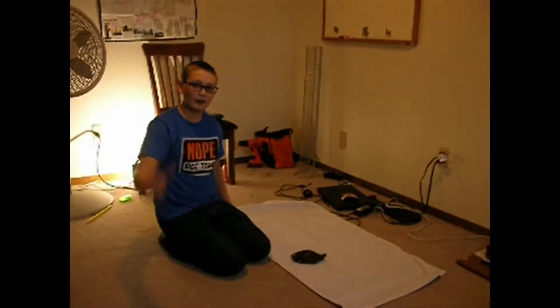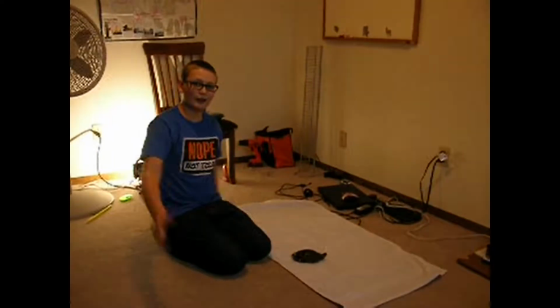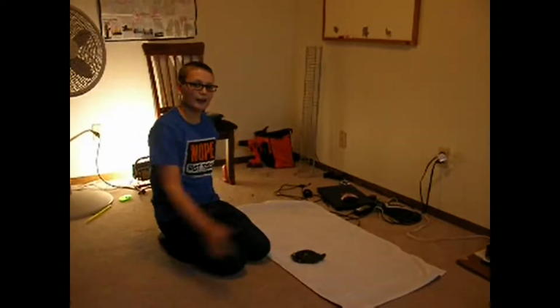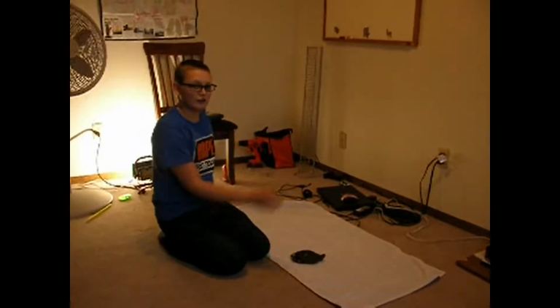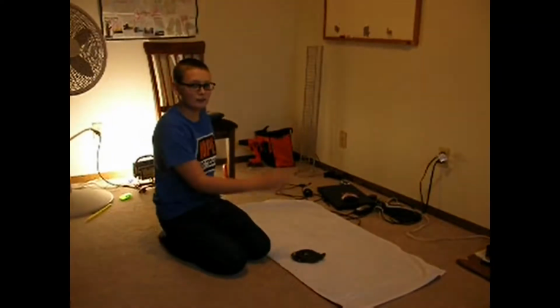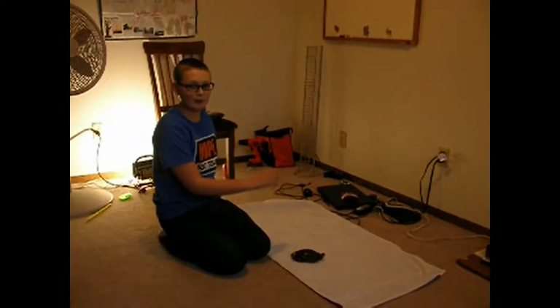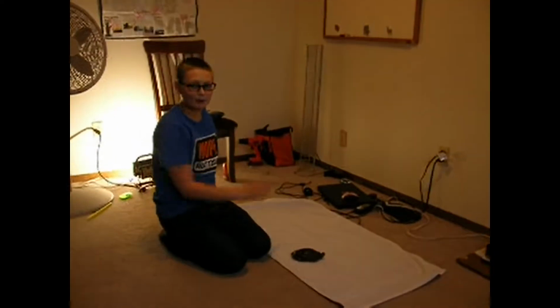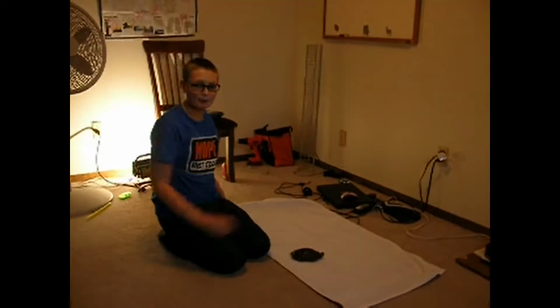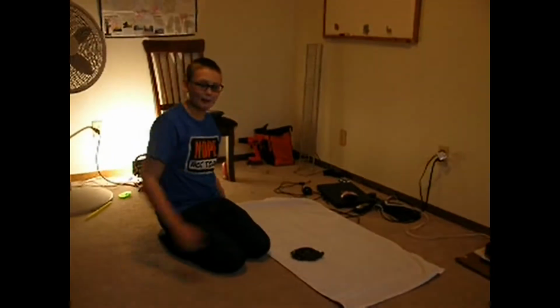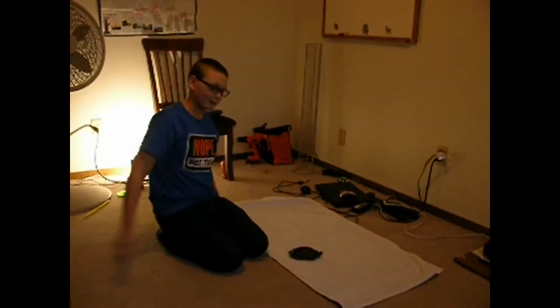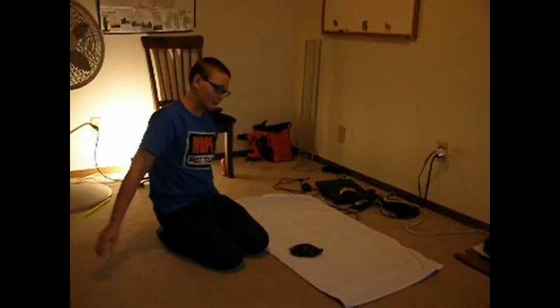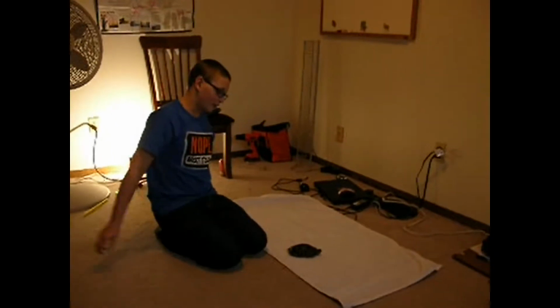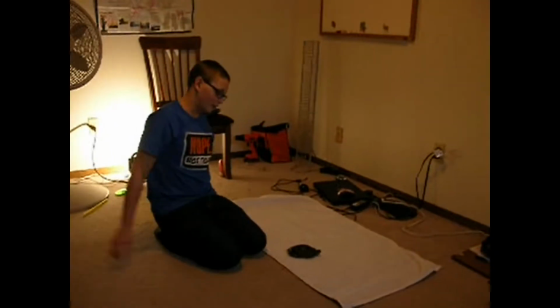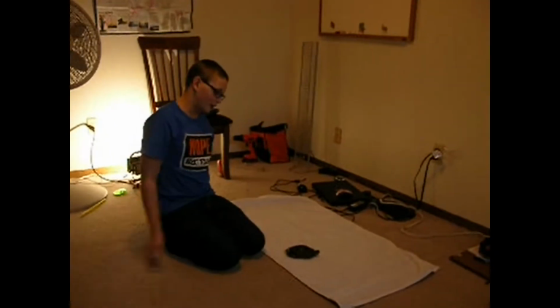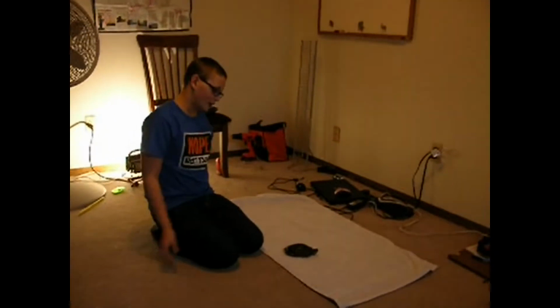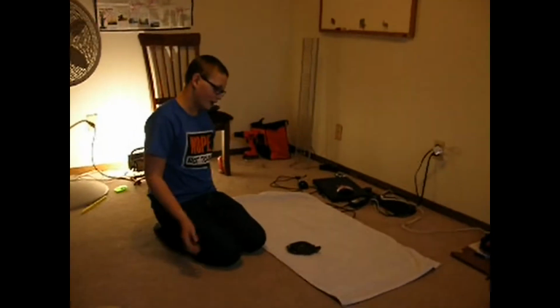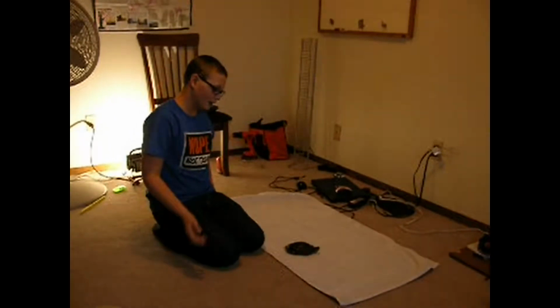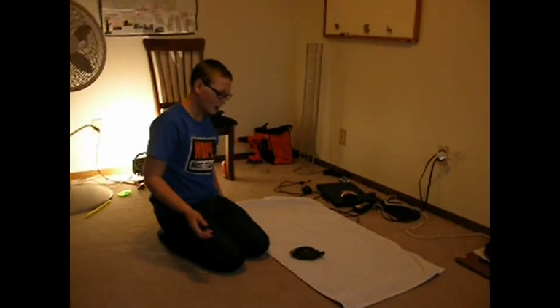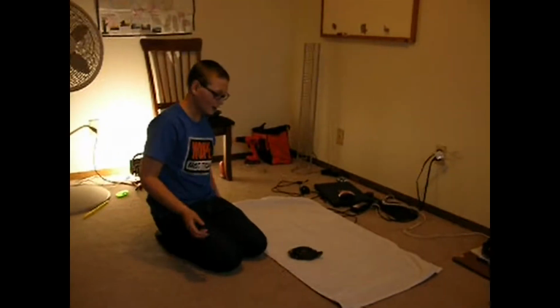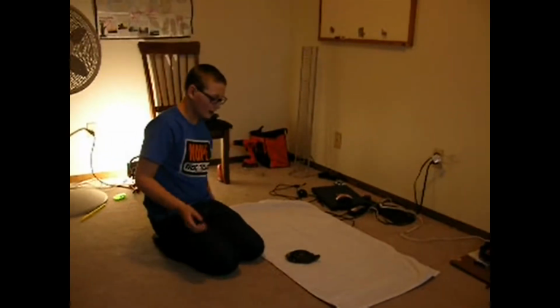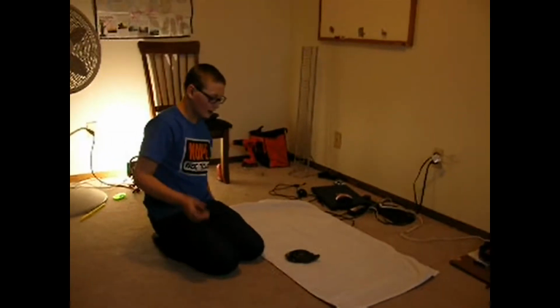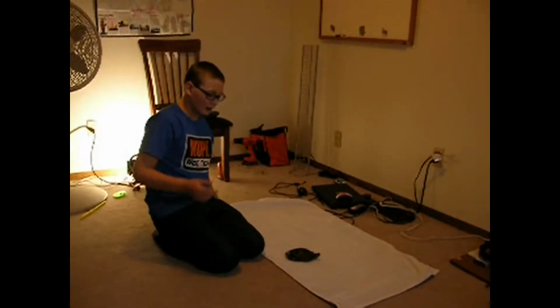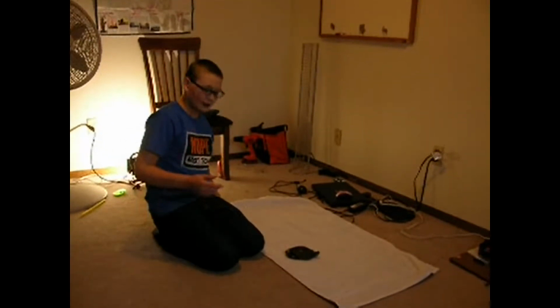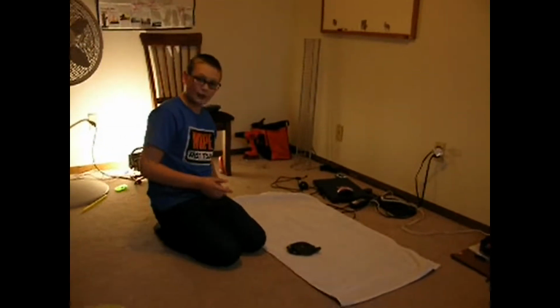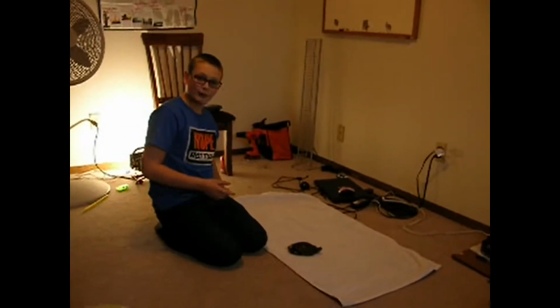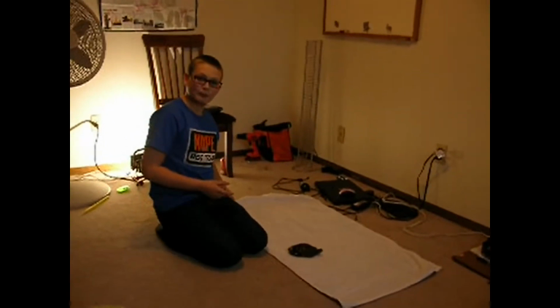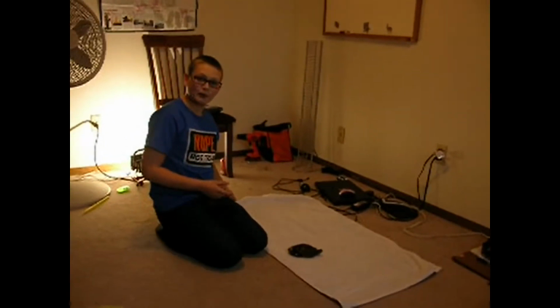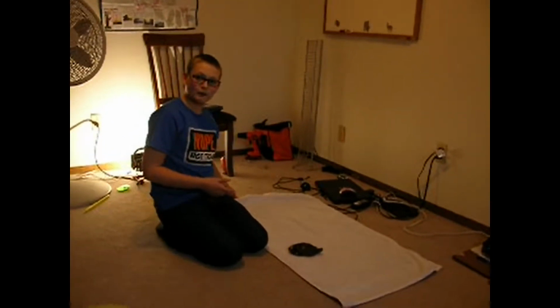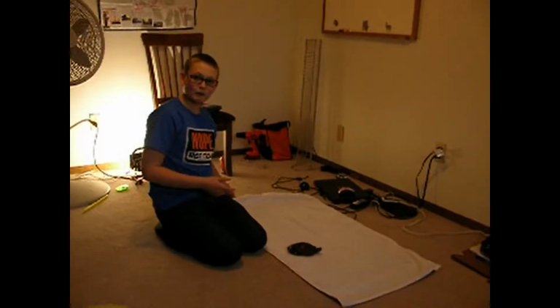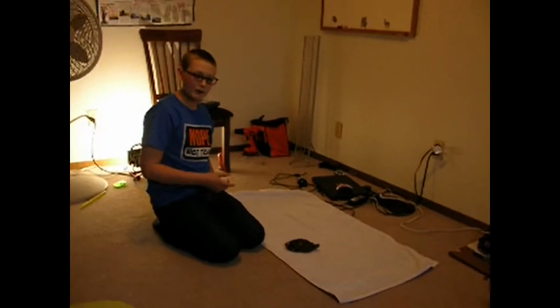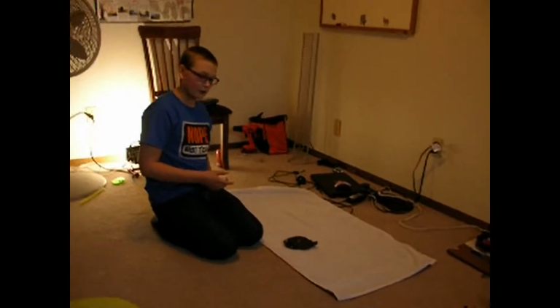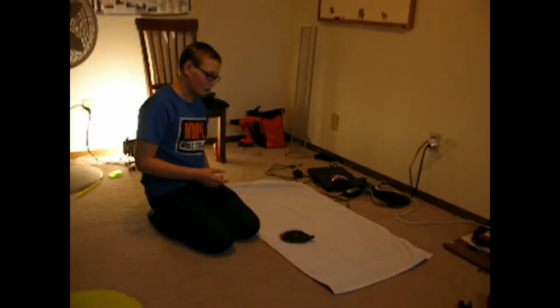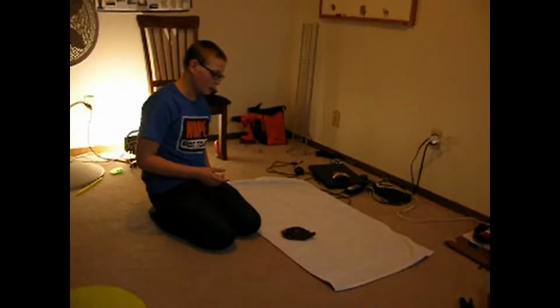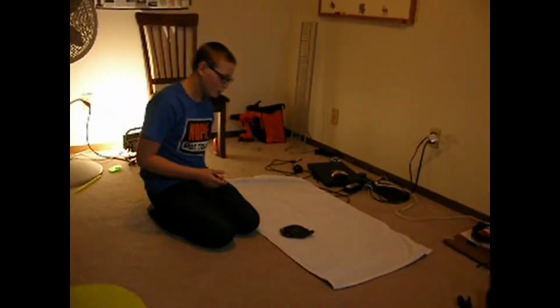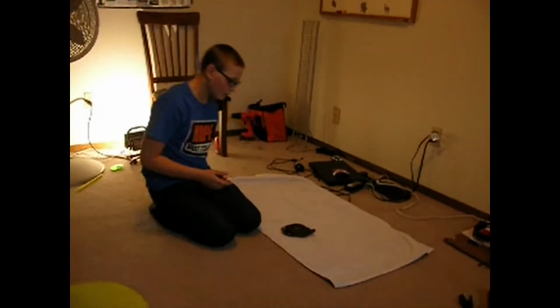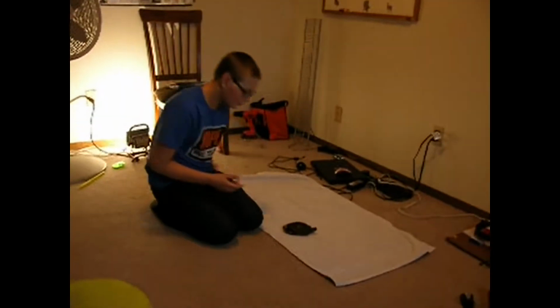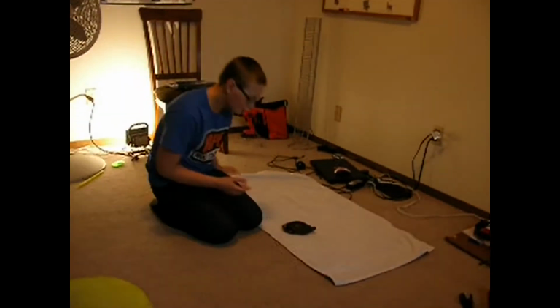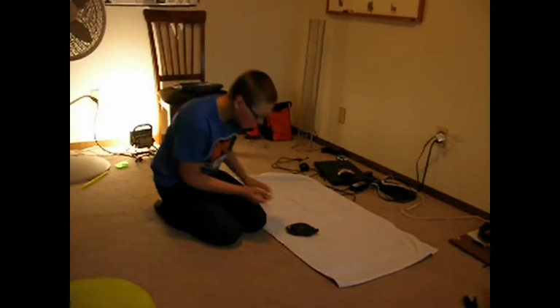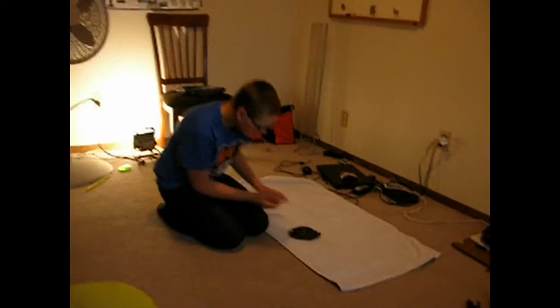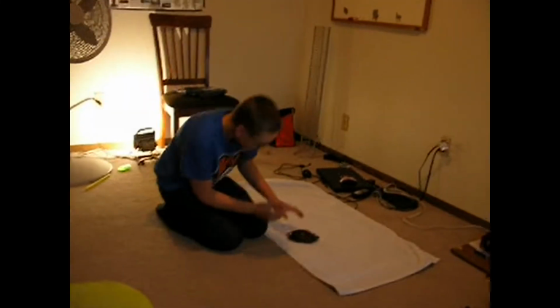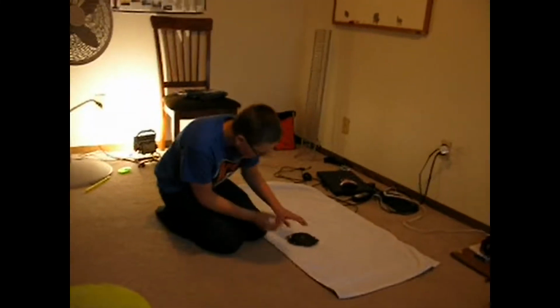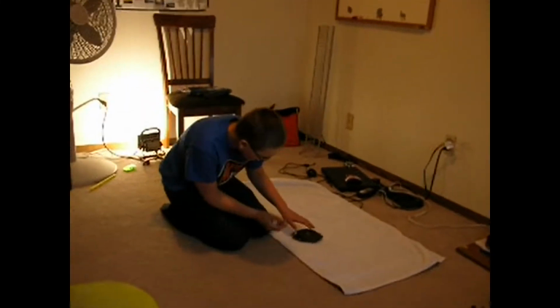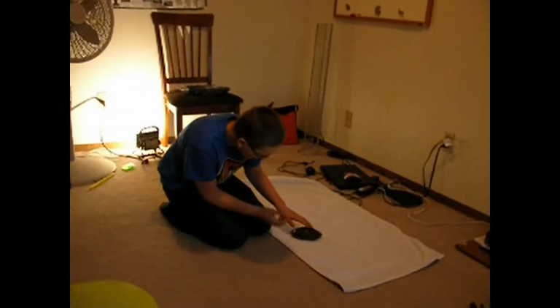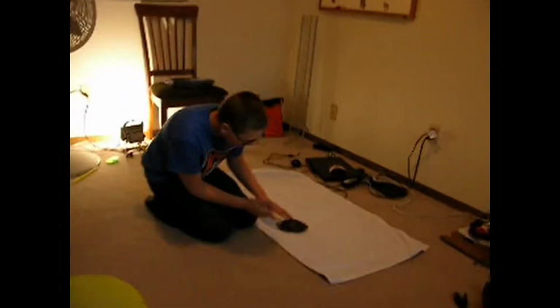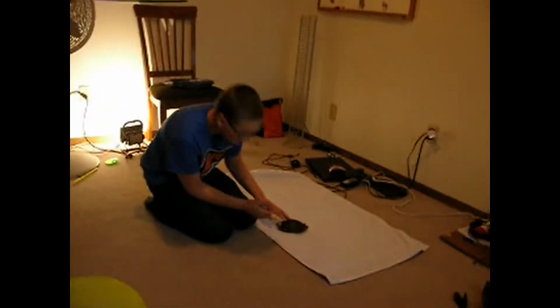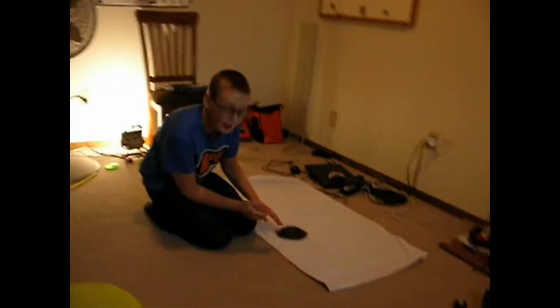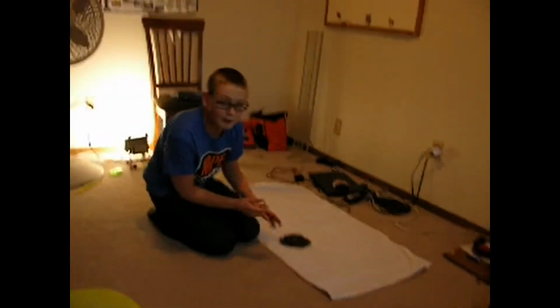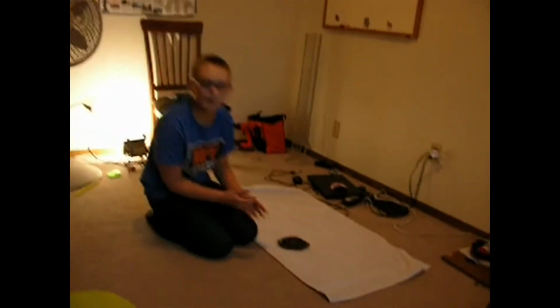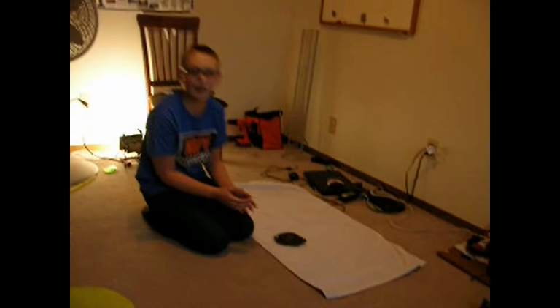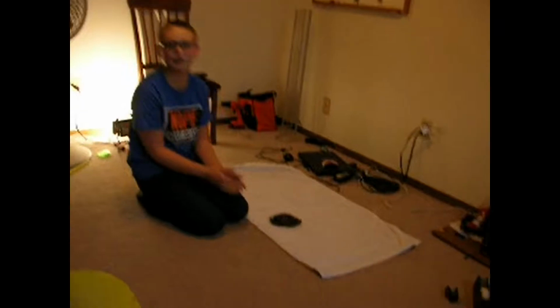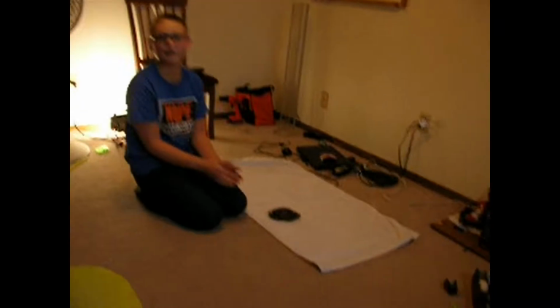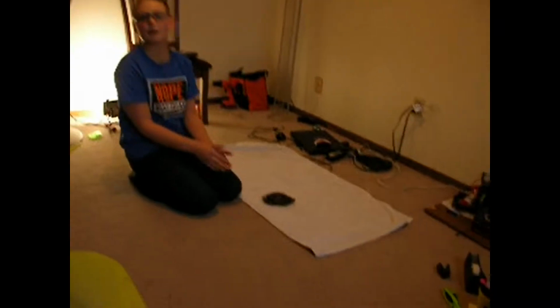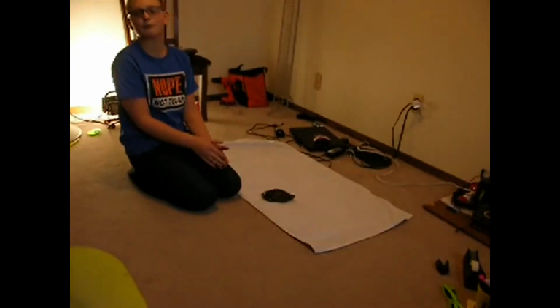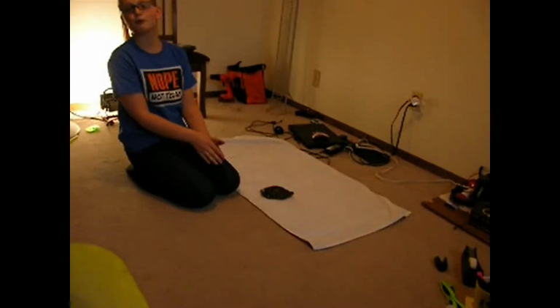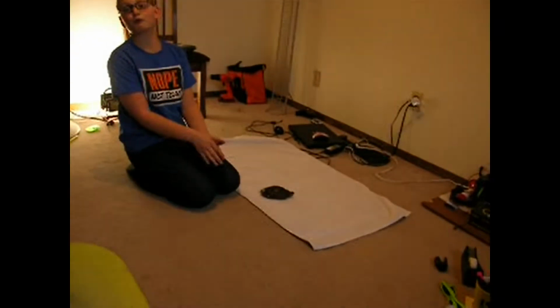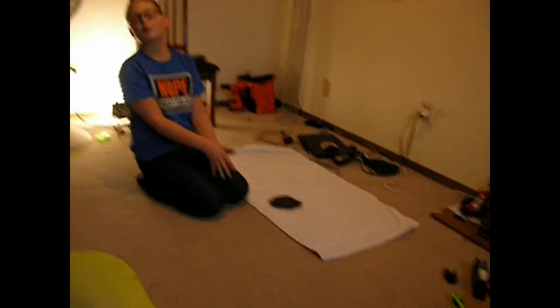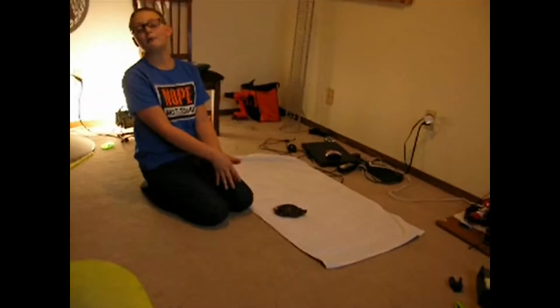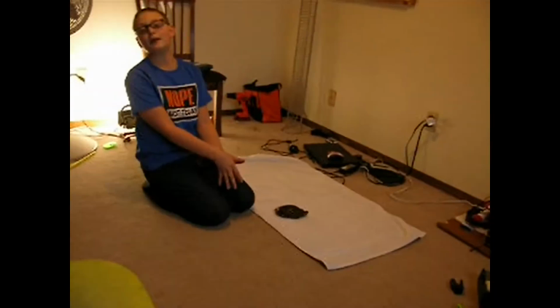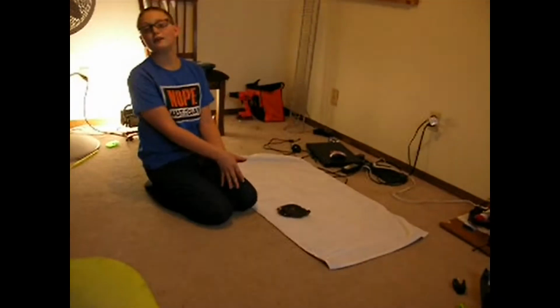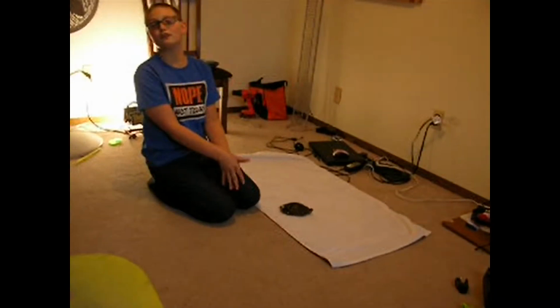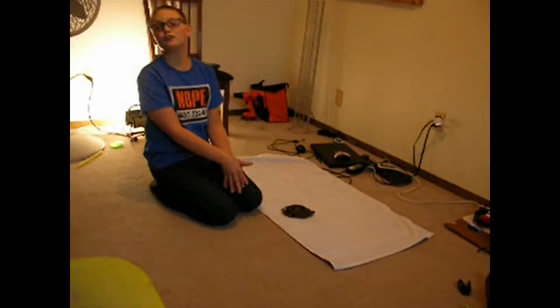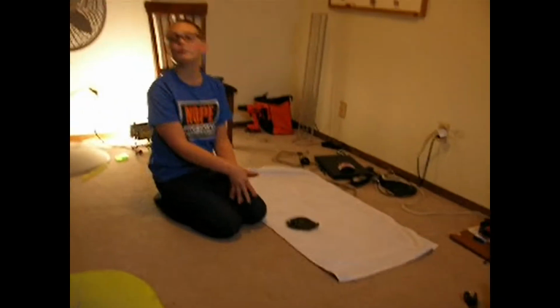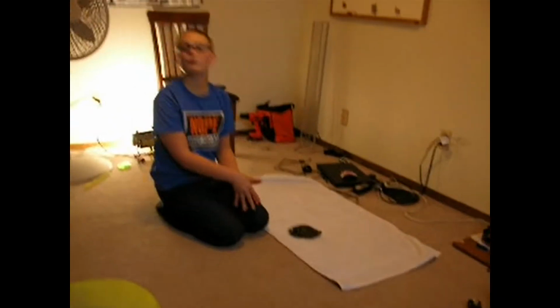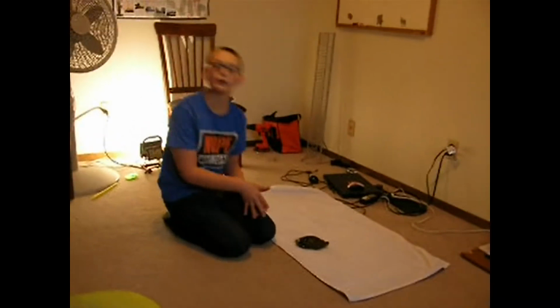Hey guys, Sparkling Paper One here. I'm playing with my turtle, and behind the camera there's a panda tube.